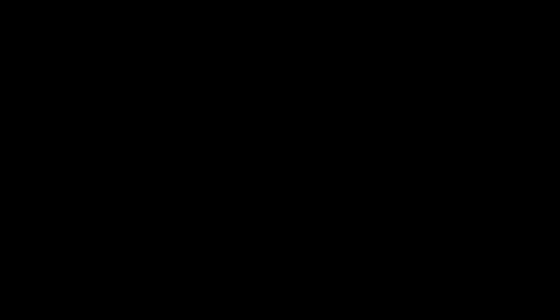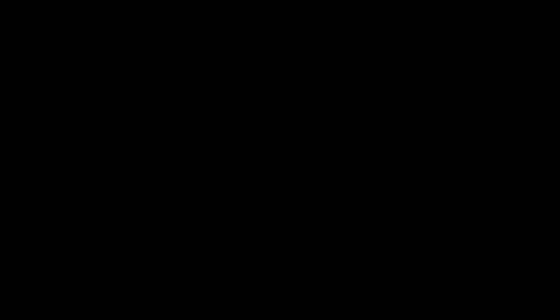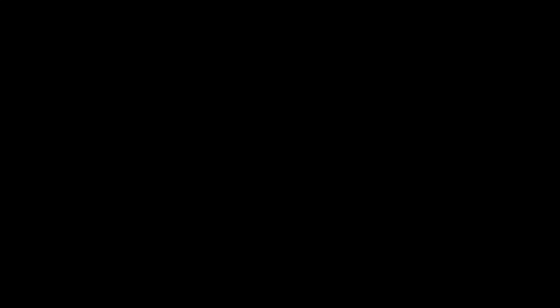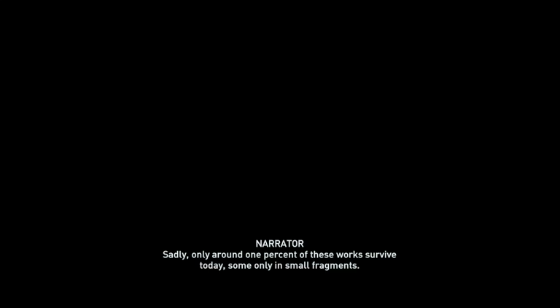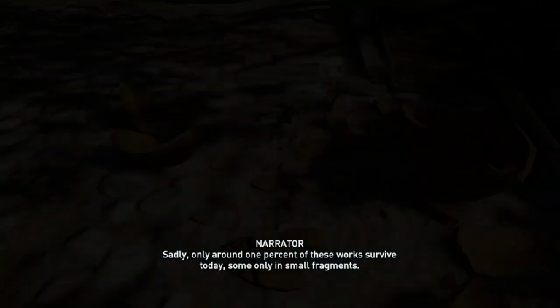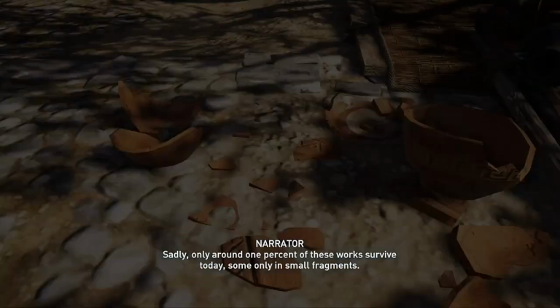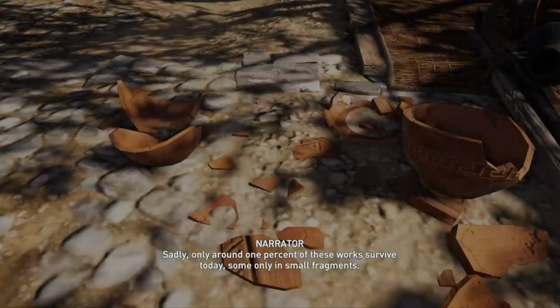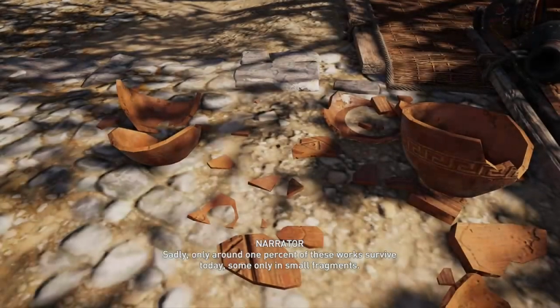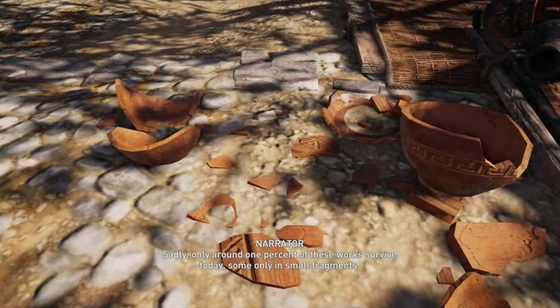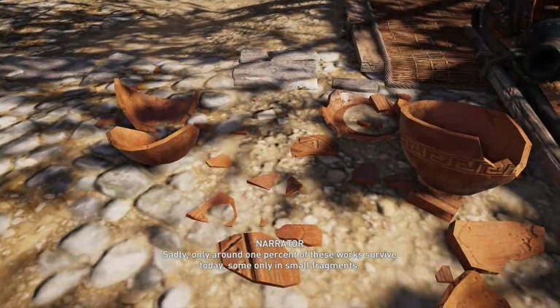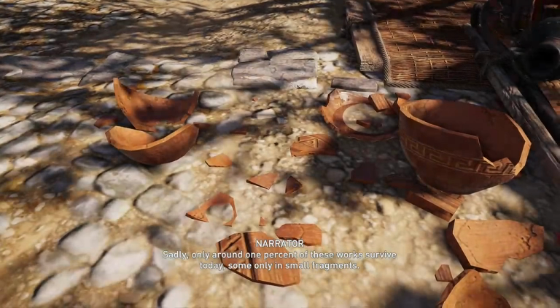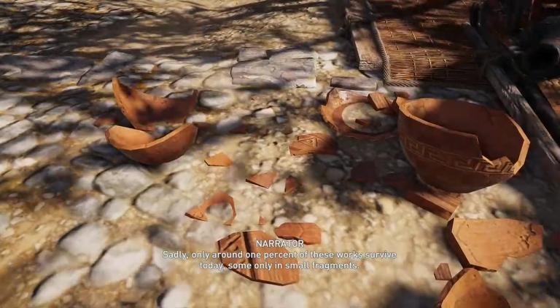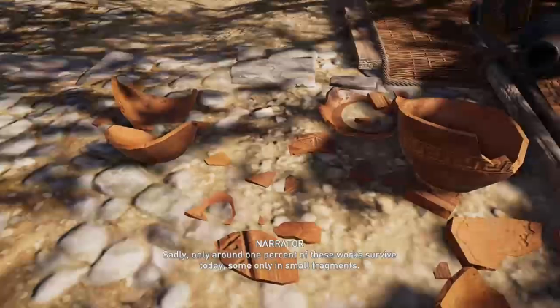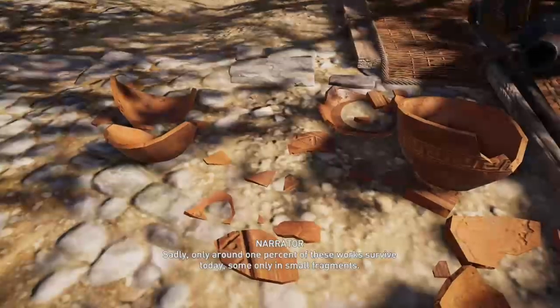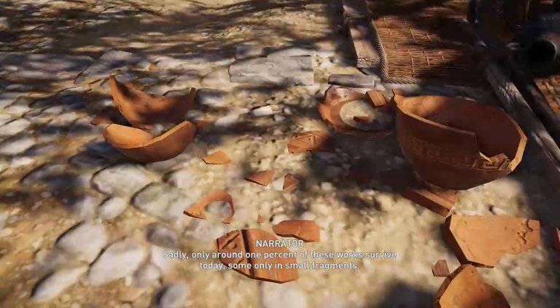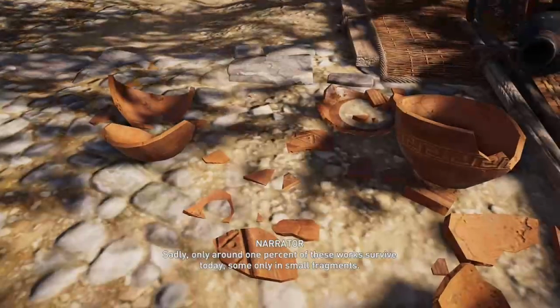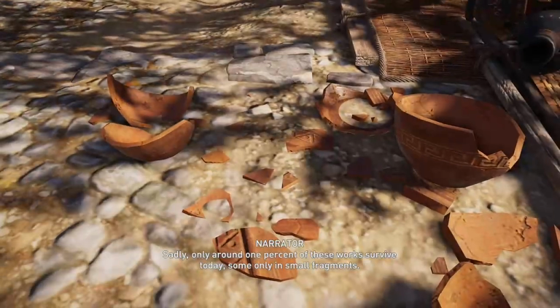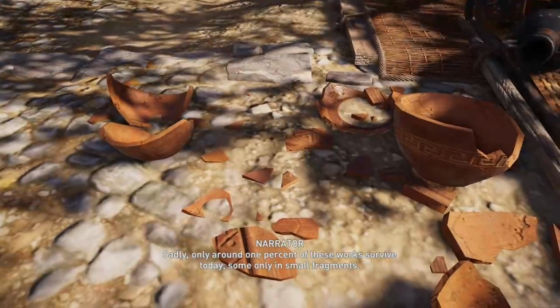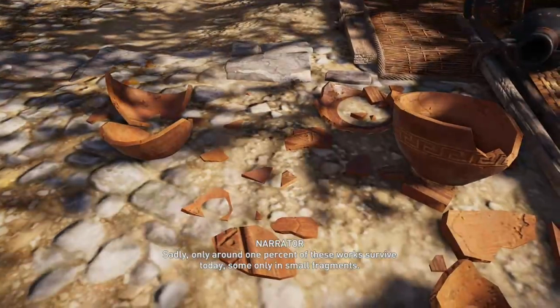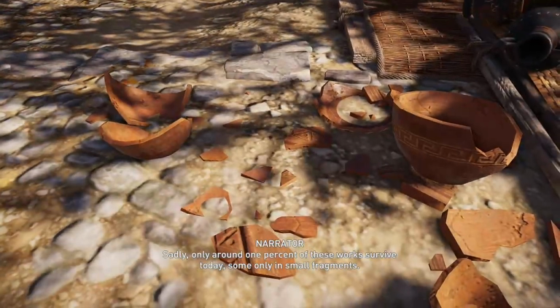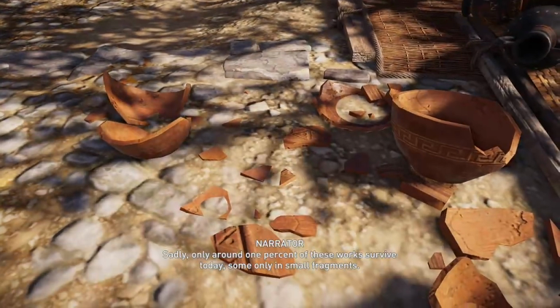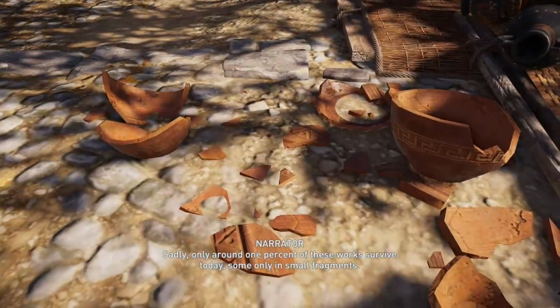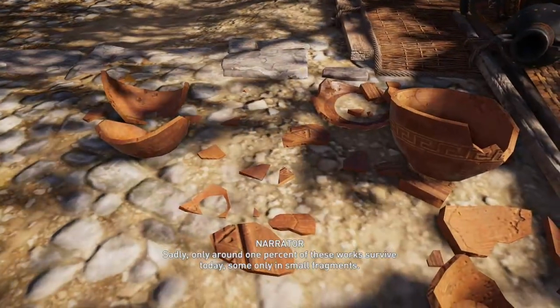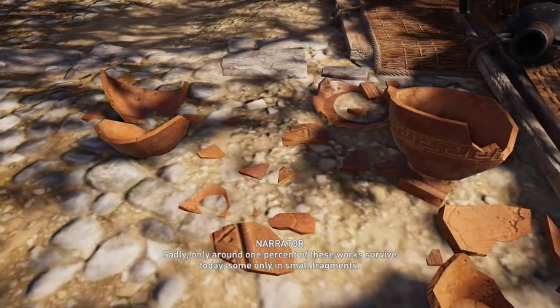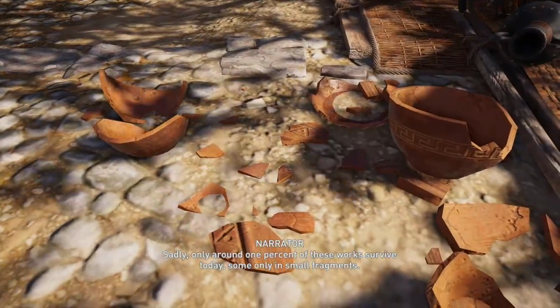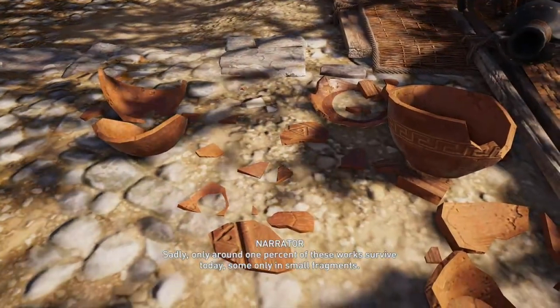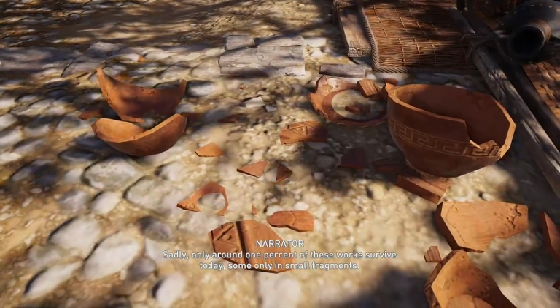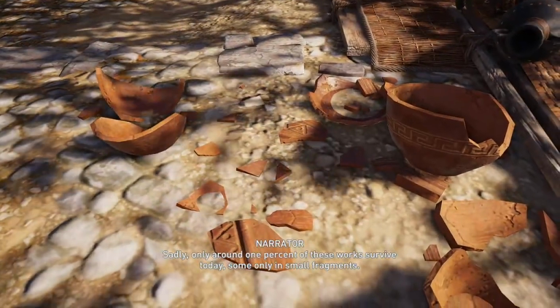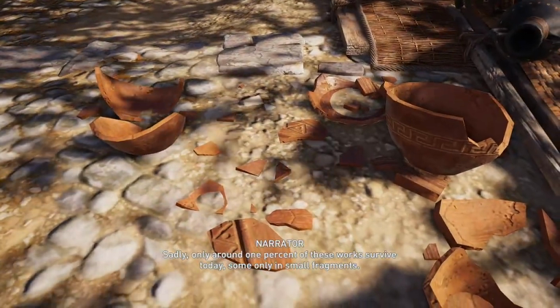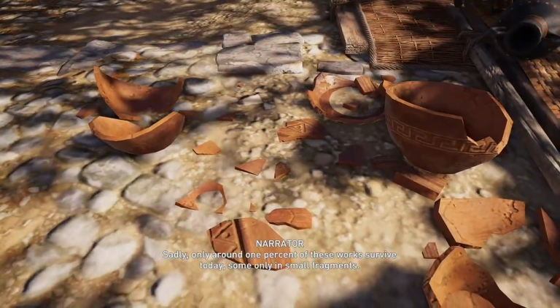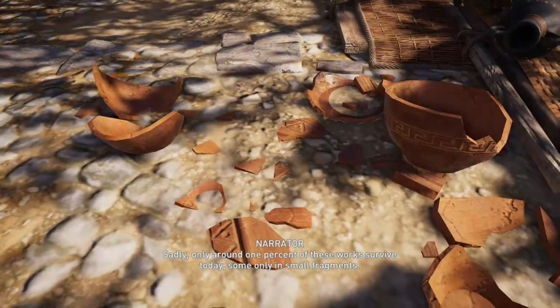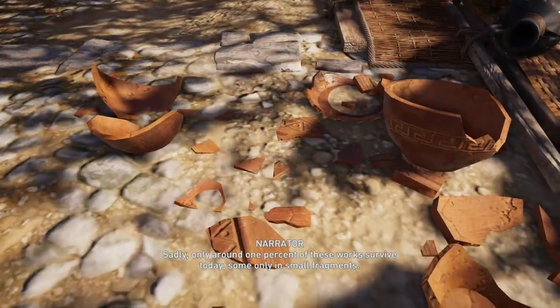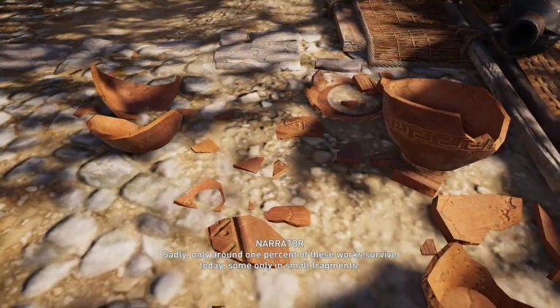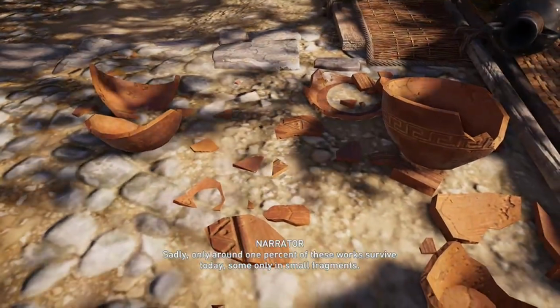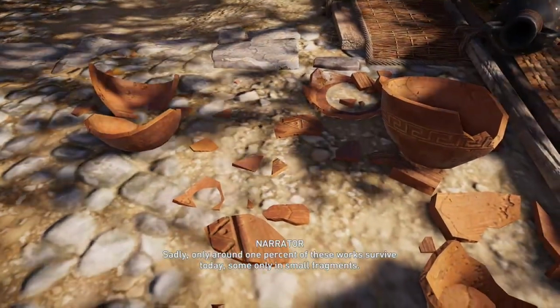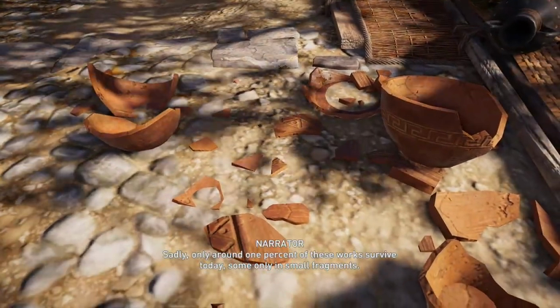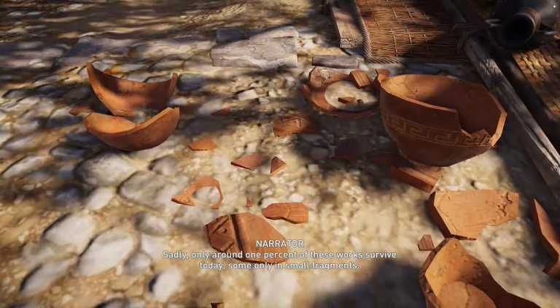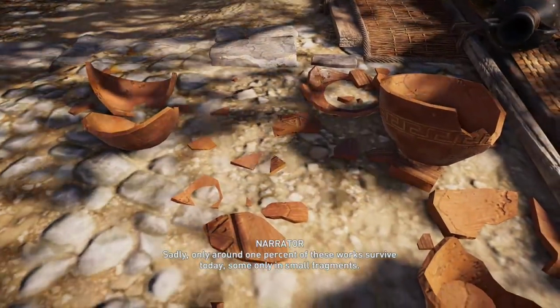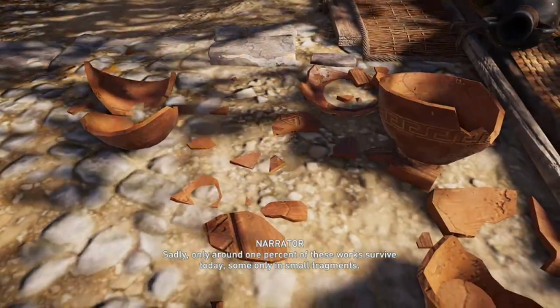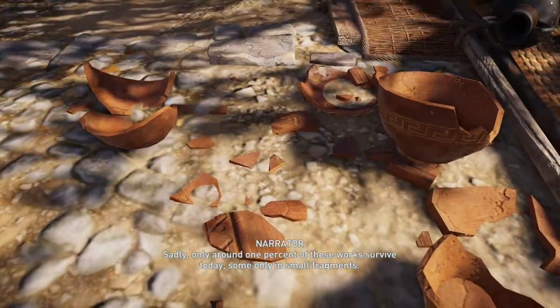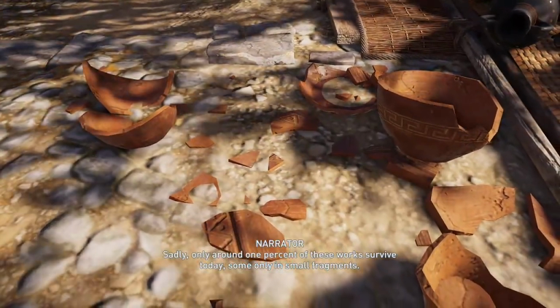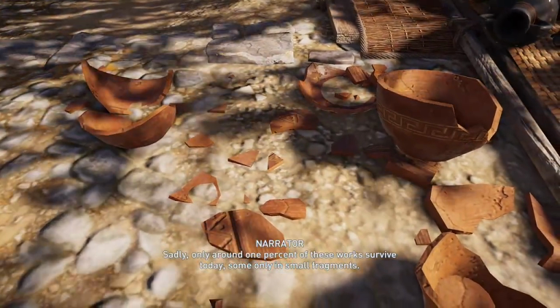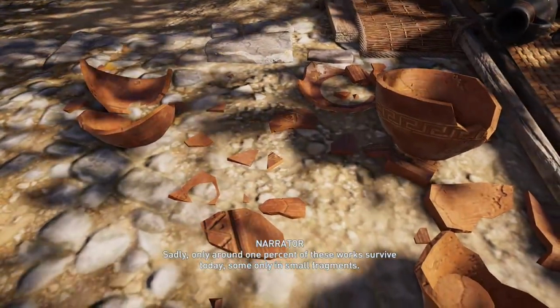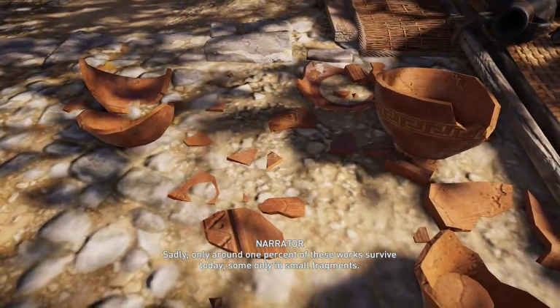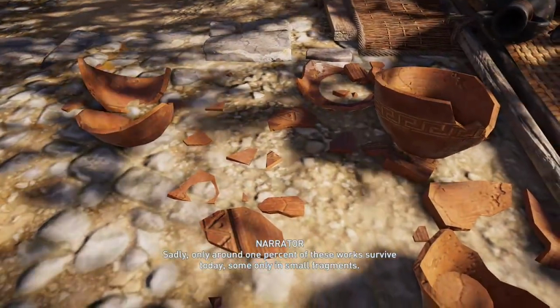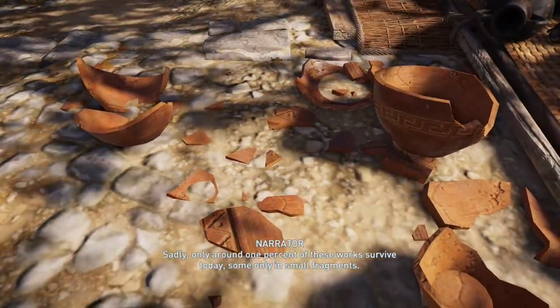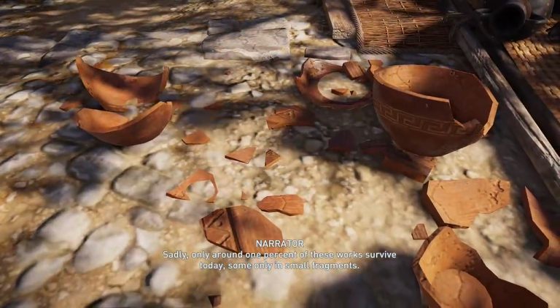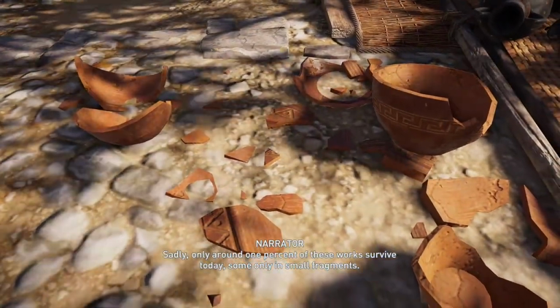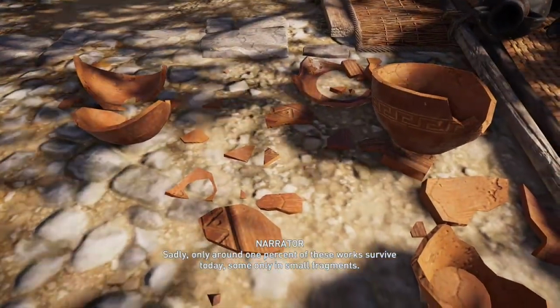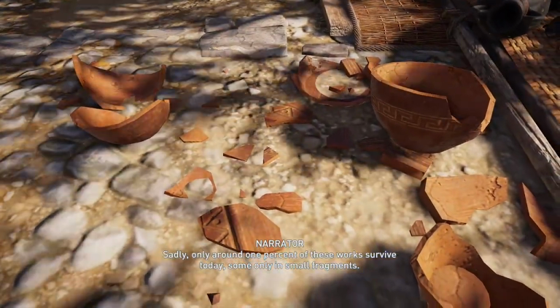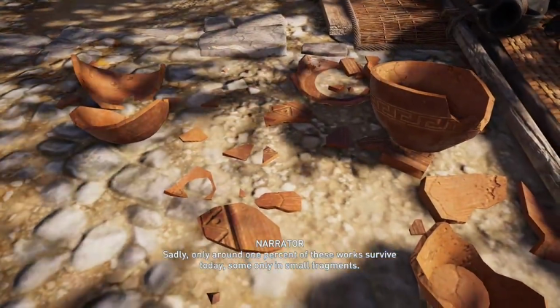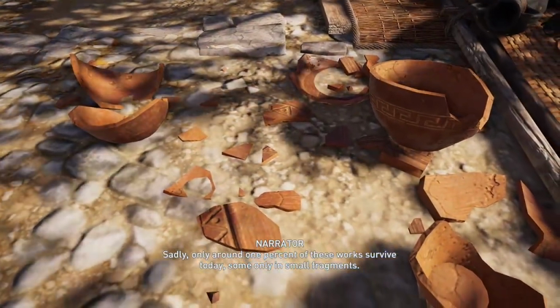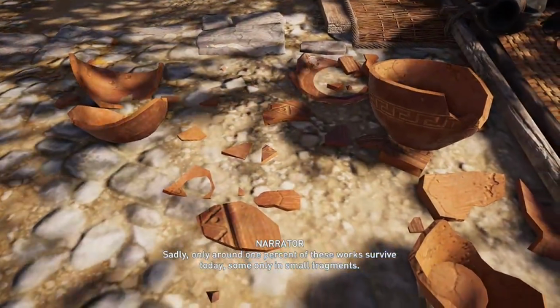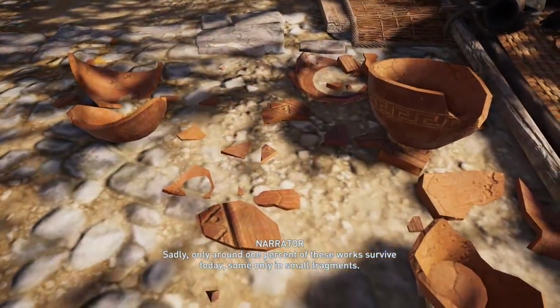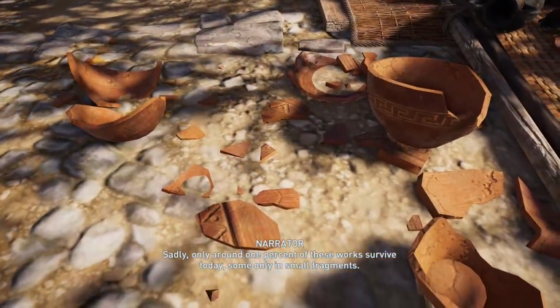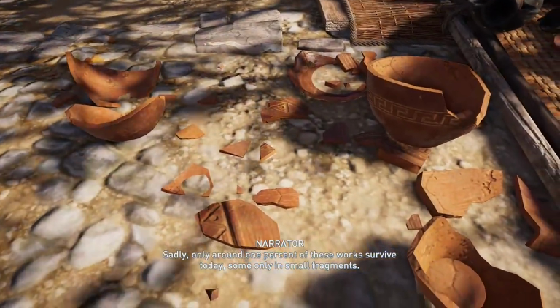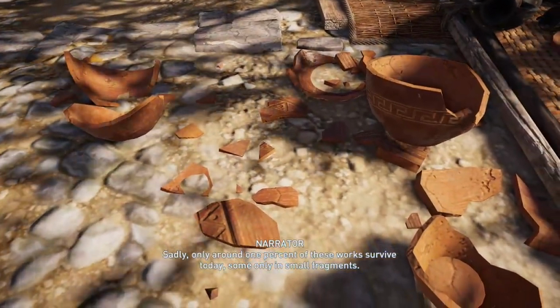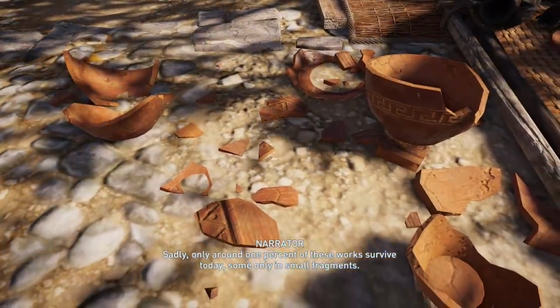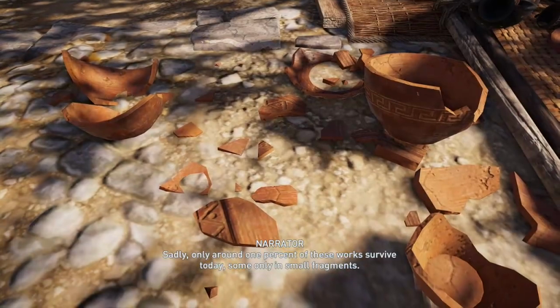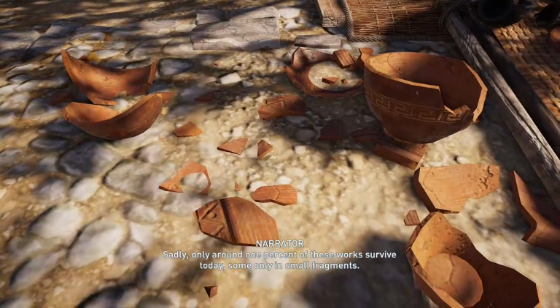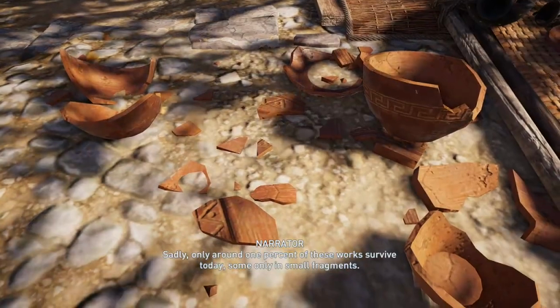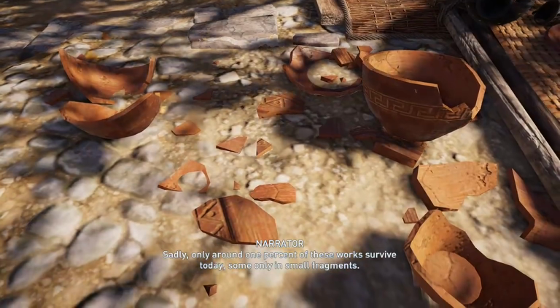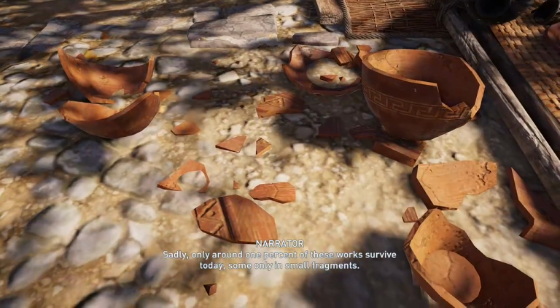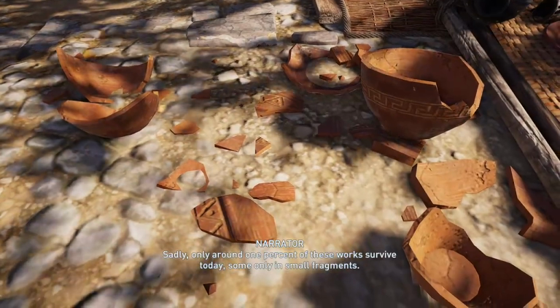Sadly, only around 1% of these works survive today, some only in small fragments.